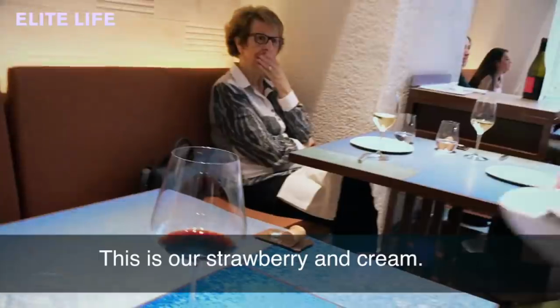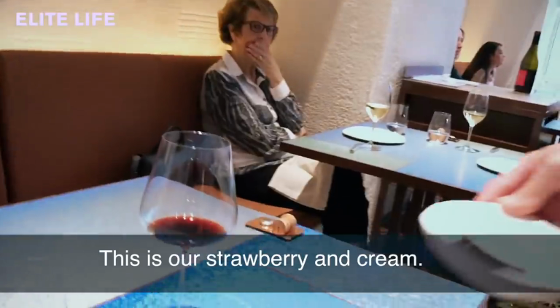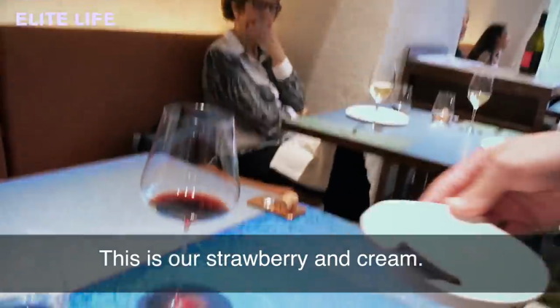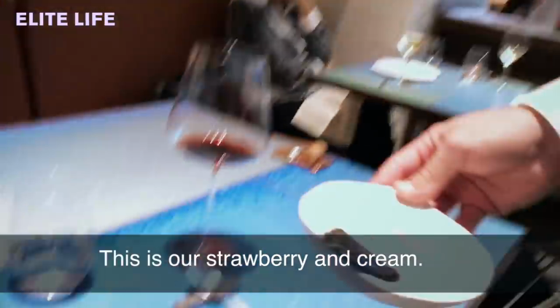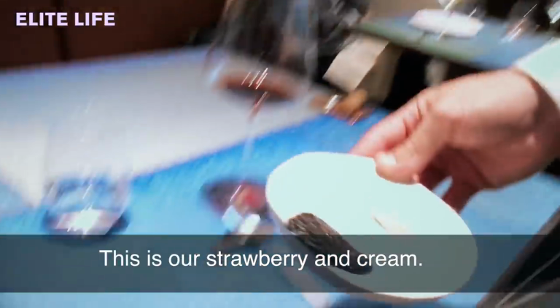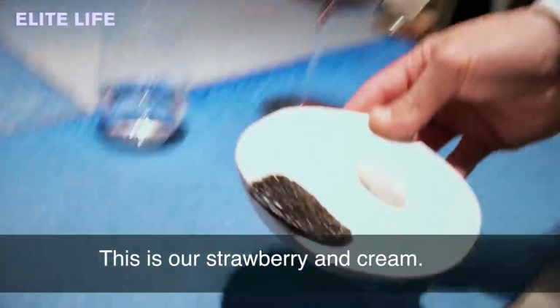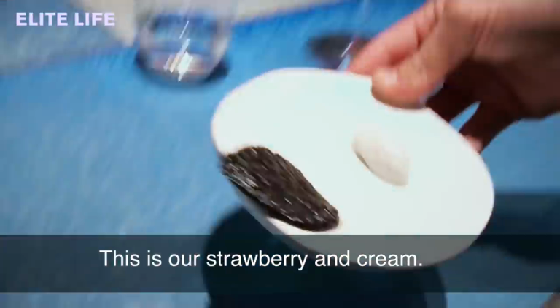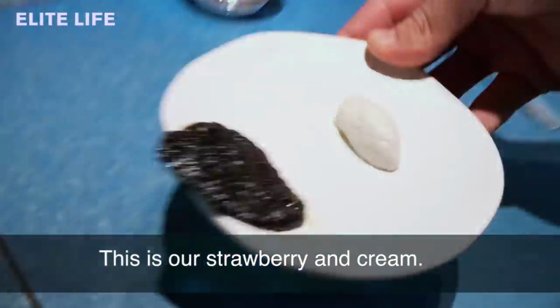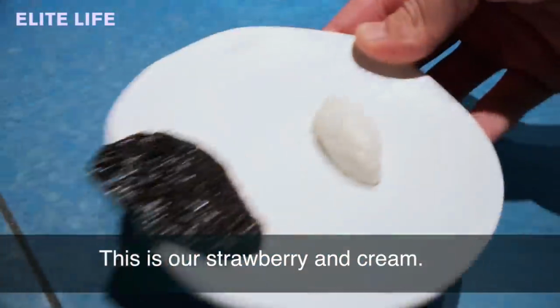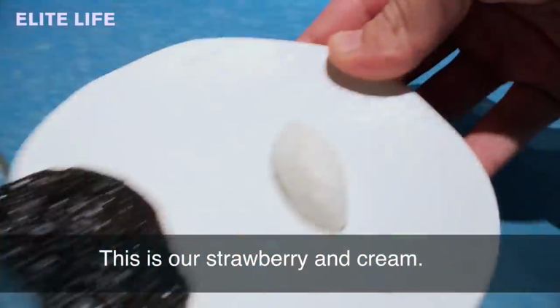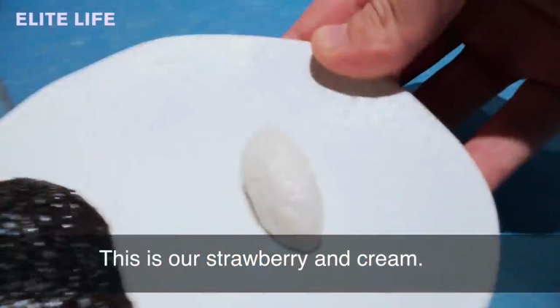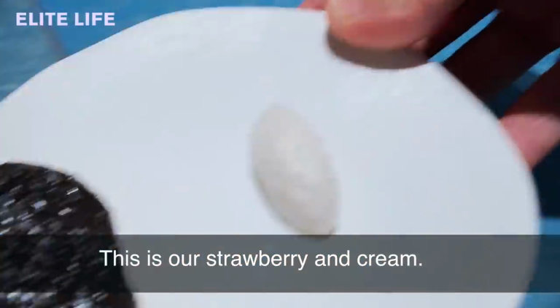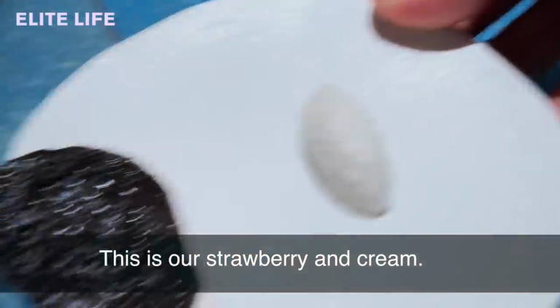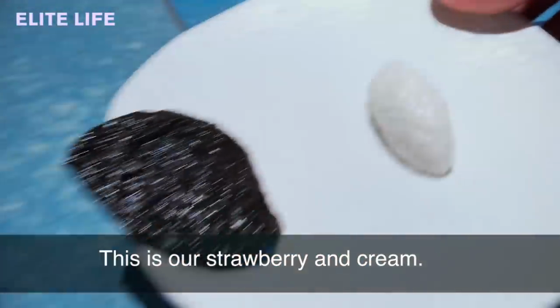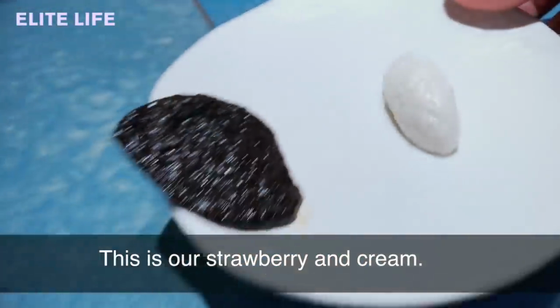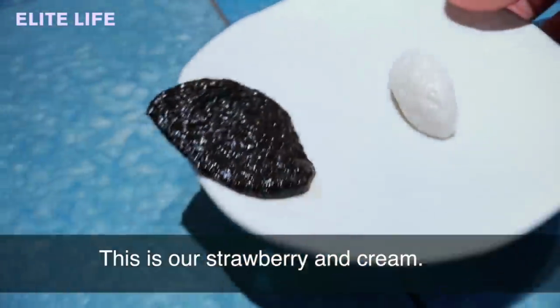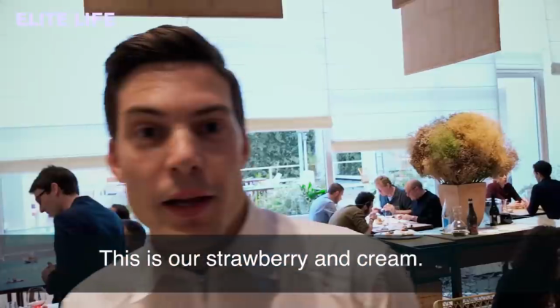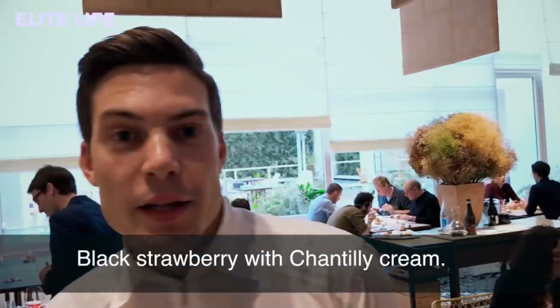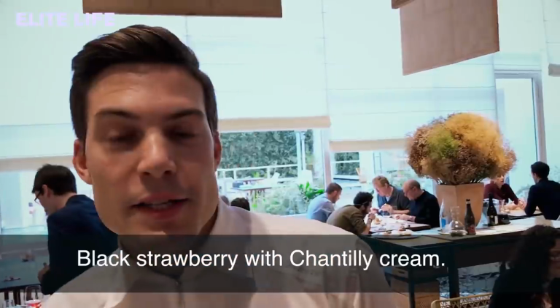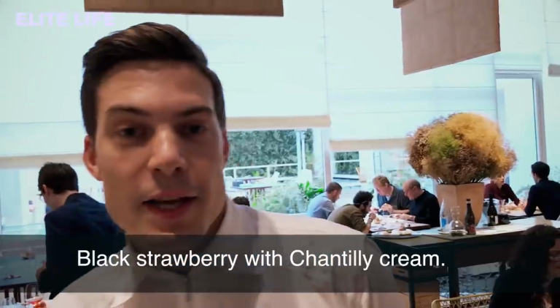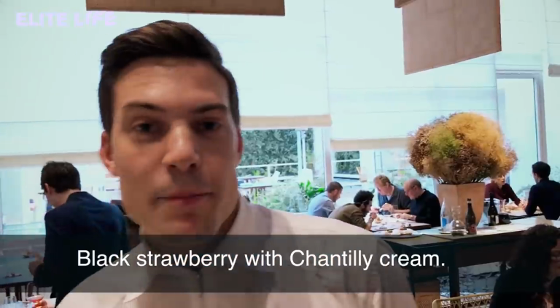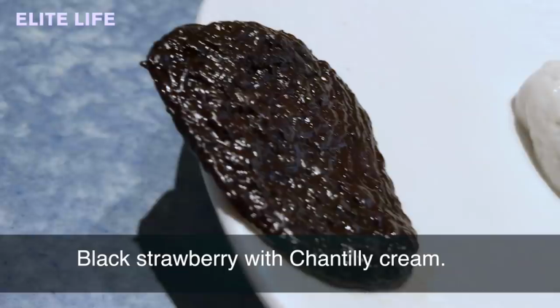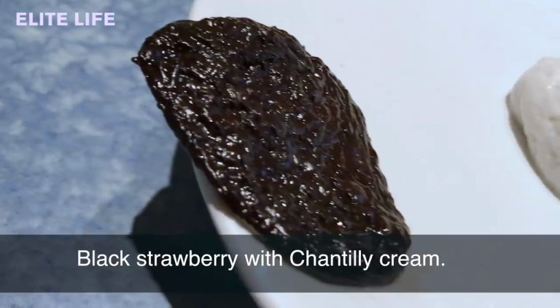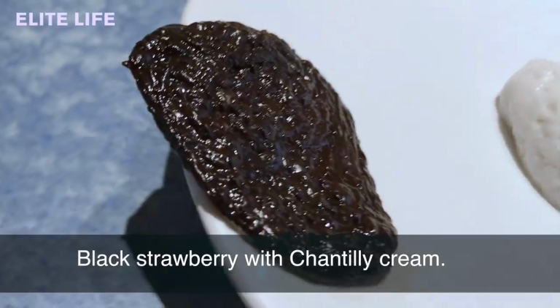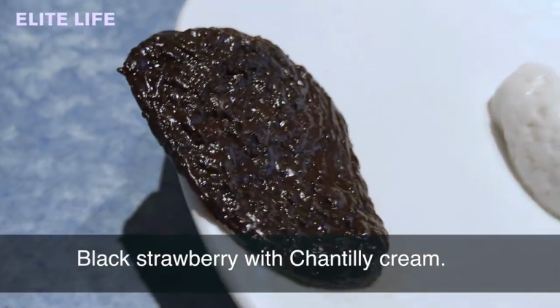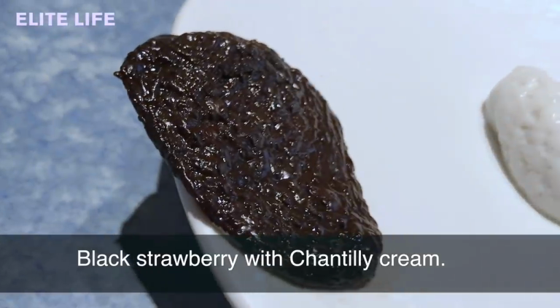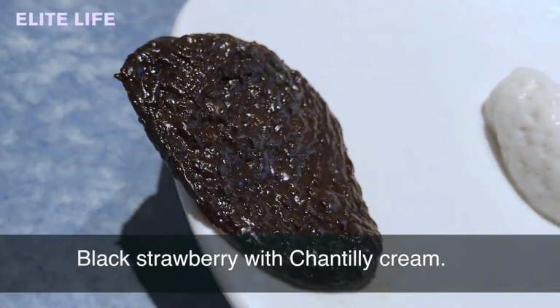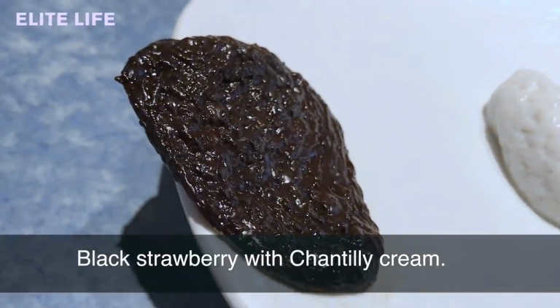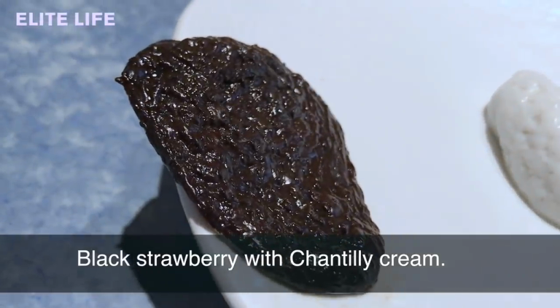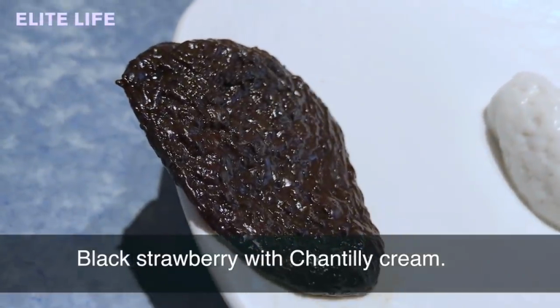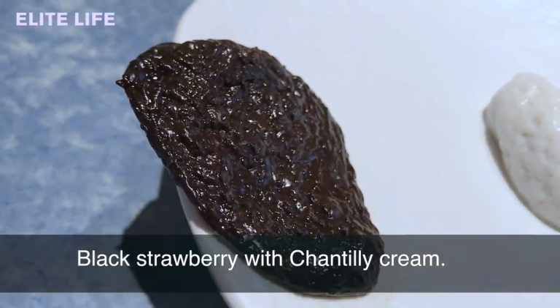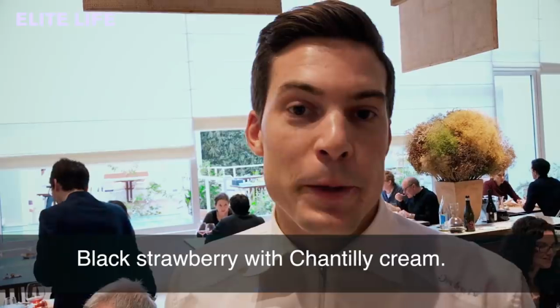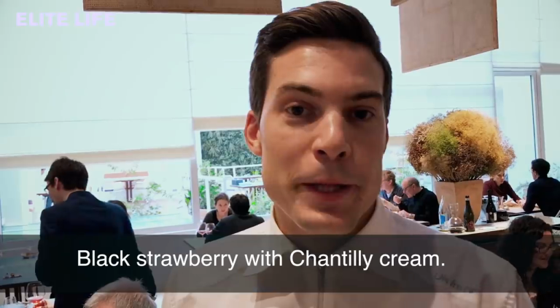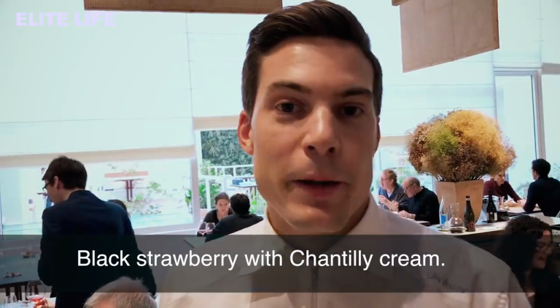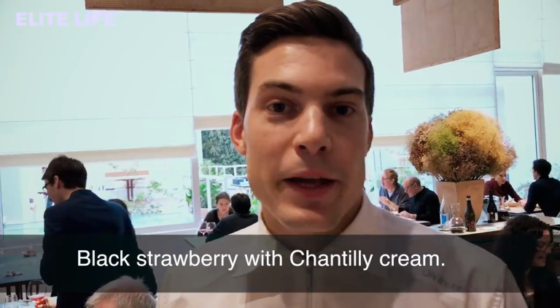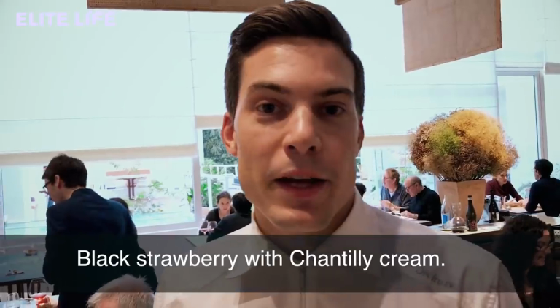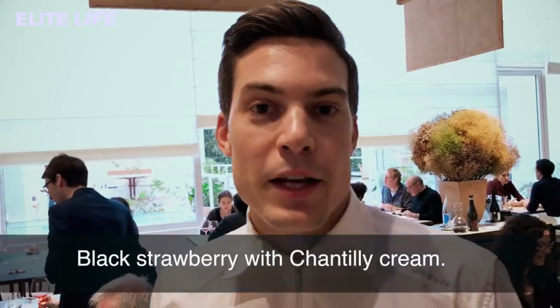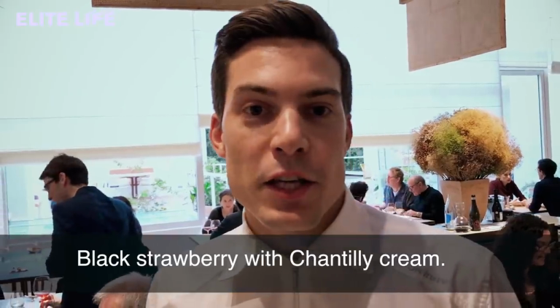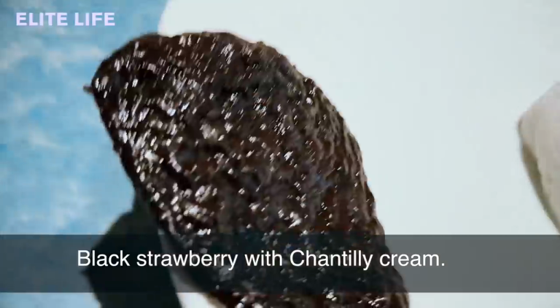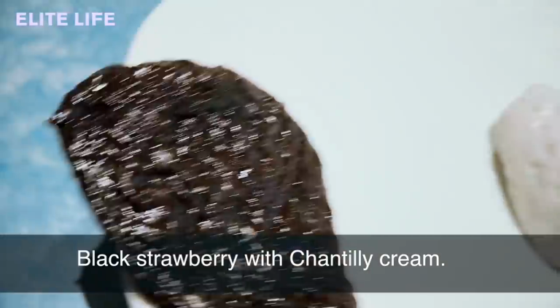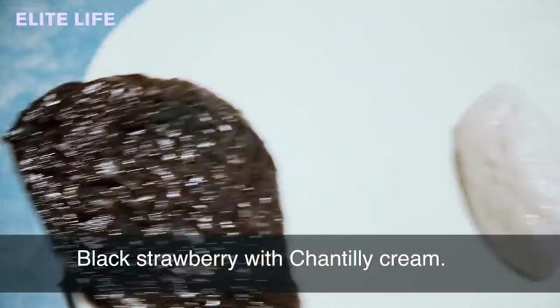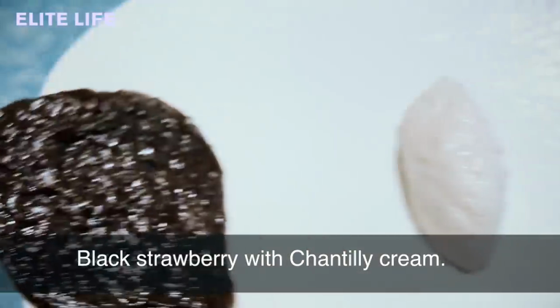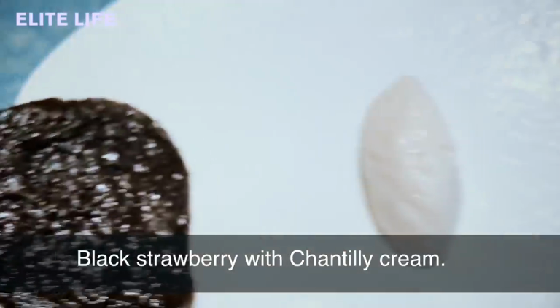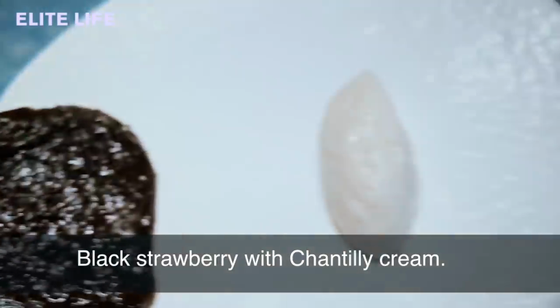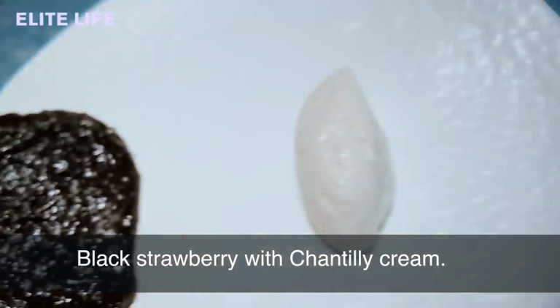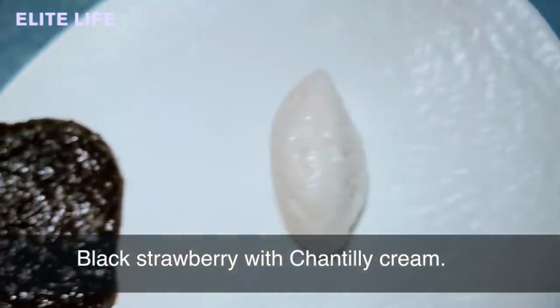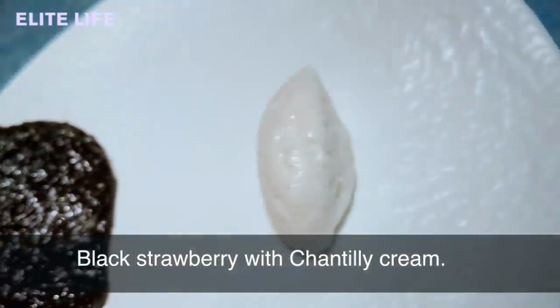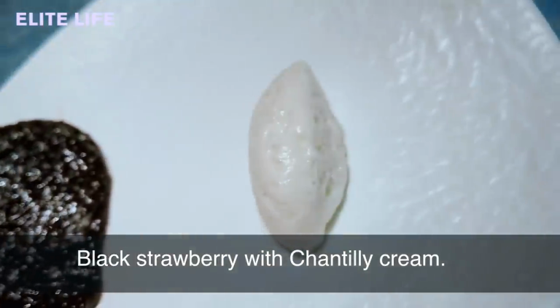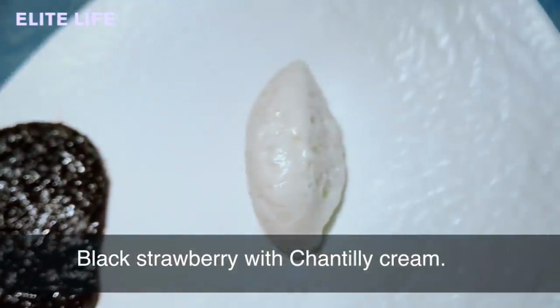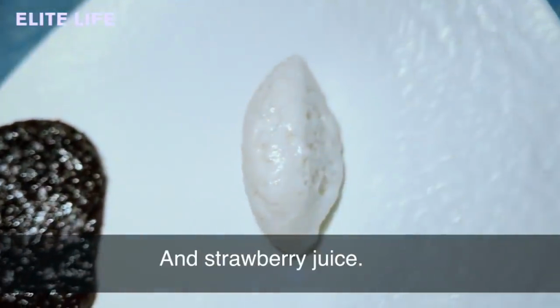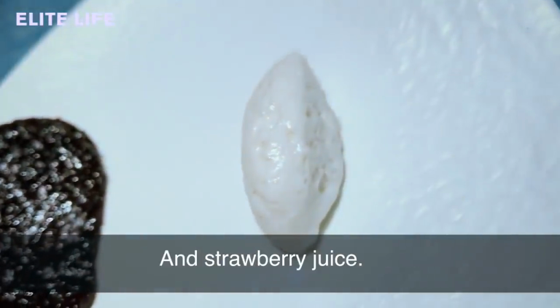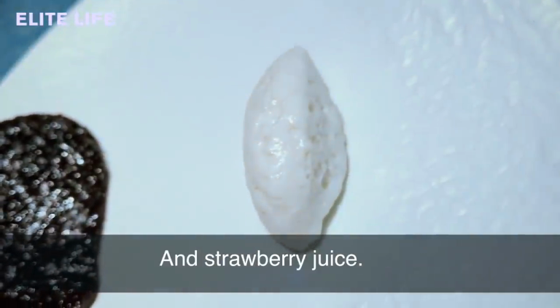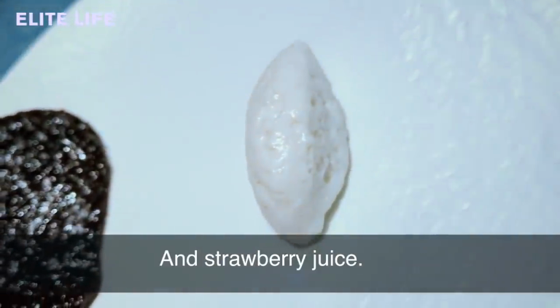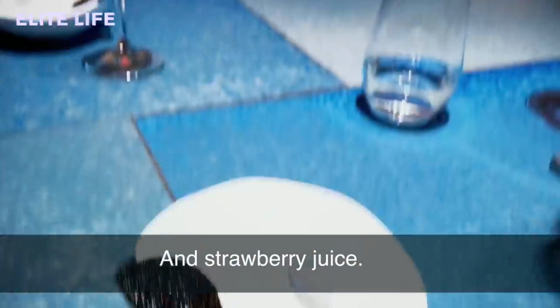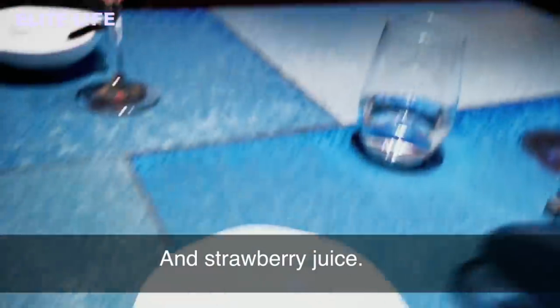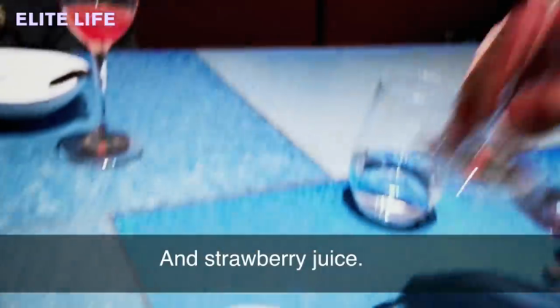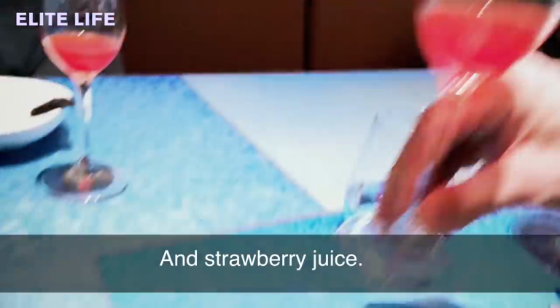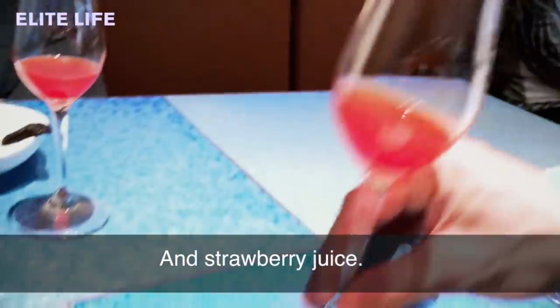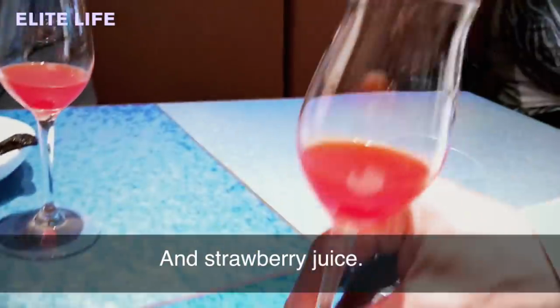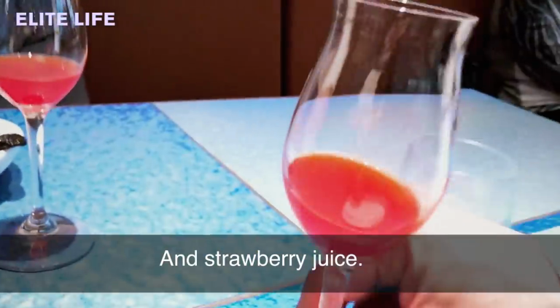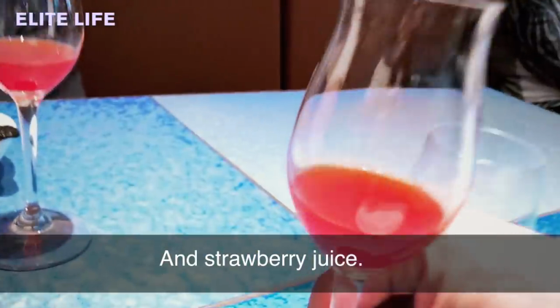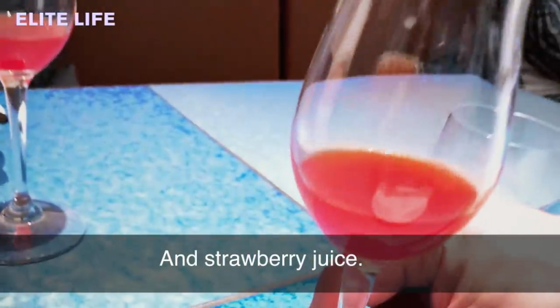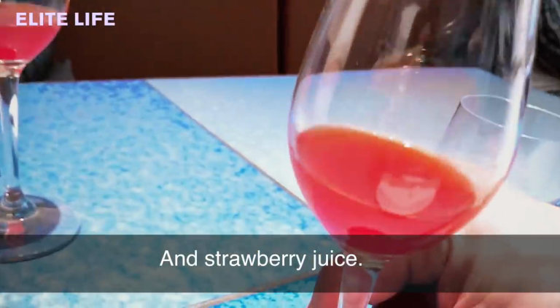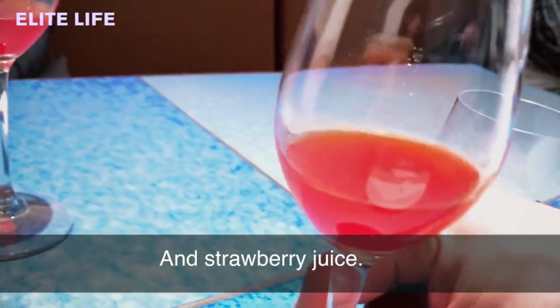These are our strawberries and cream. This is a black strawberry accompanied by a quiche chantilly and a juice of strawberries.